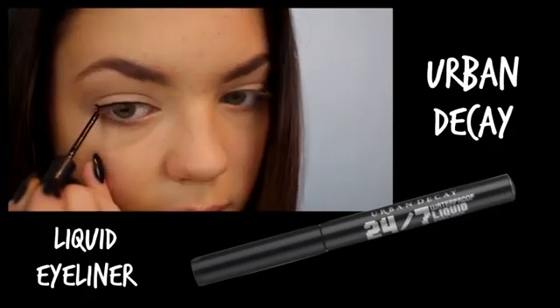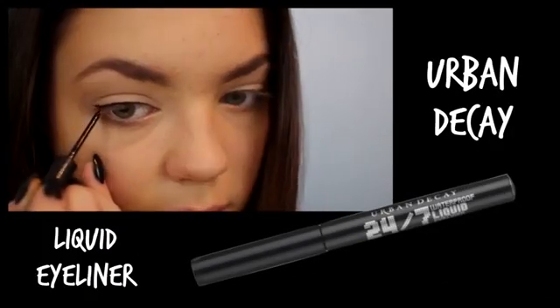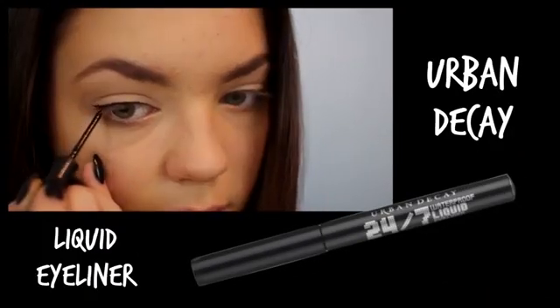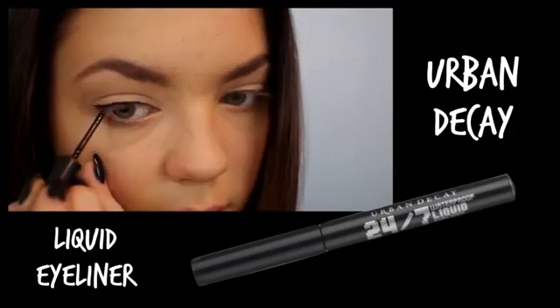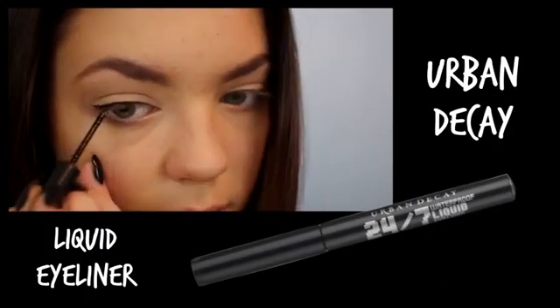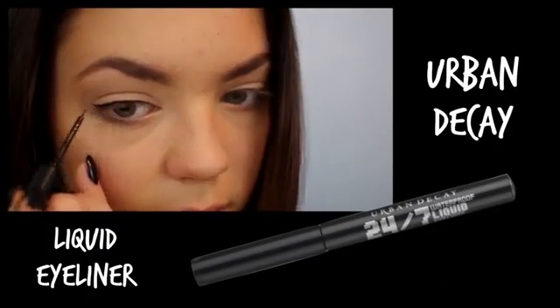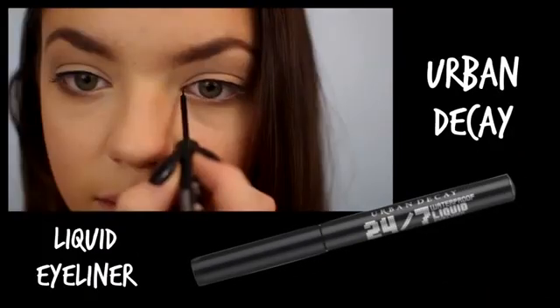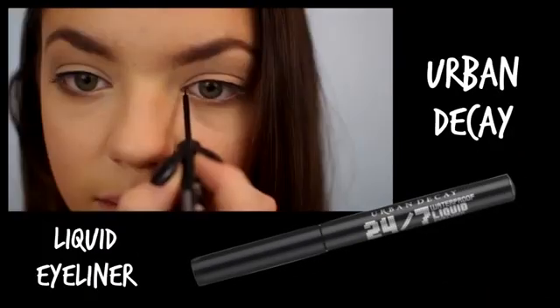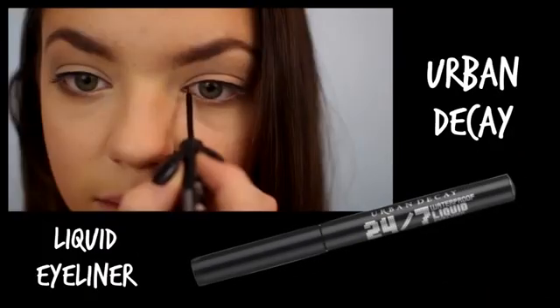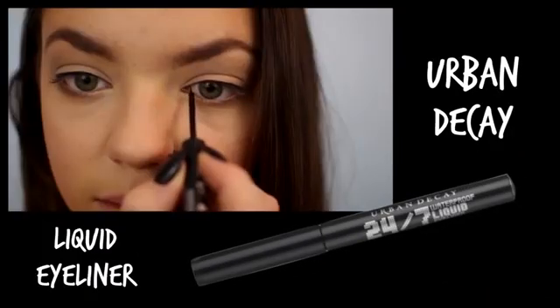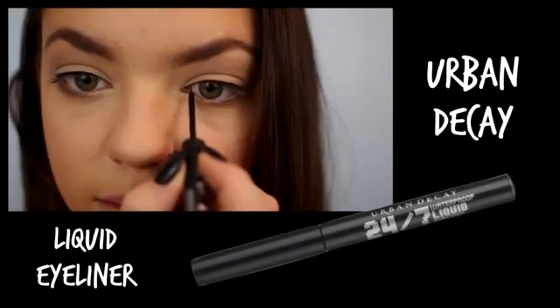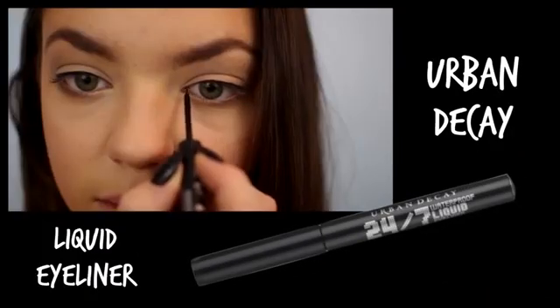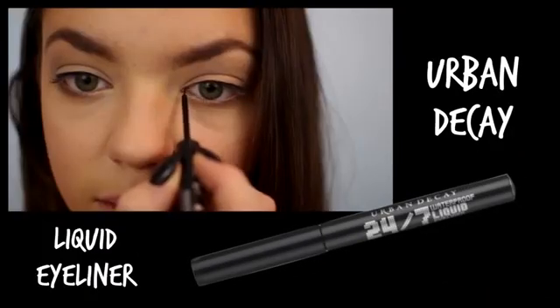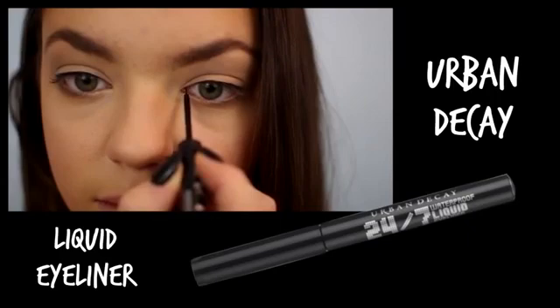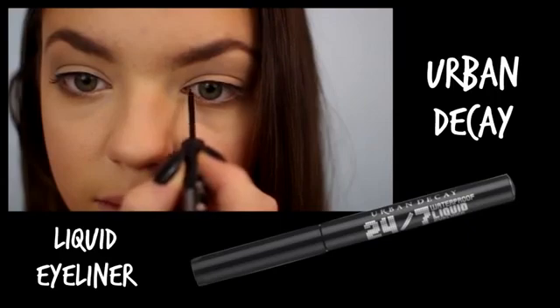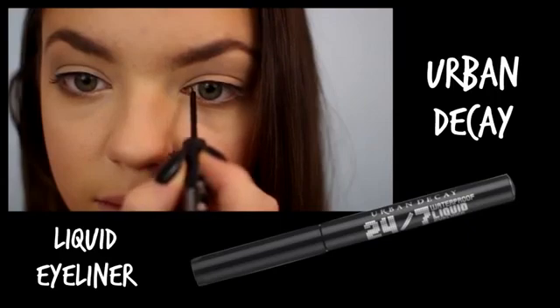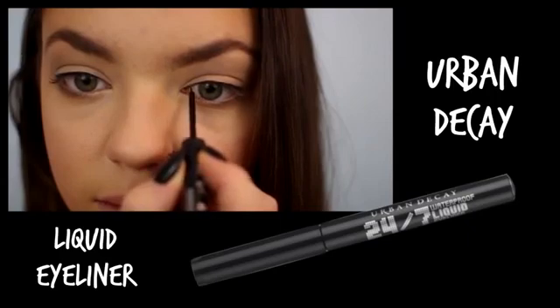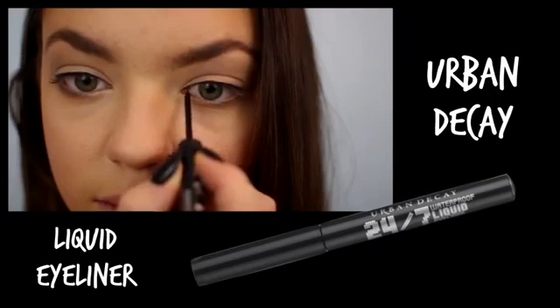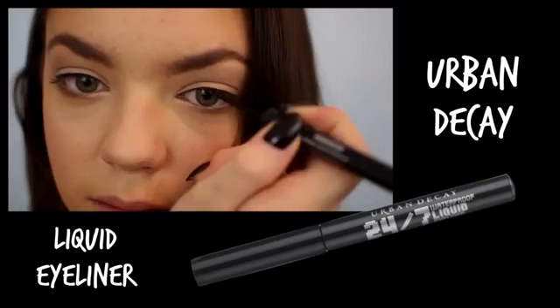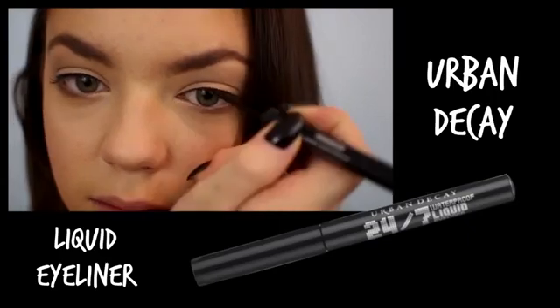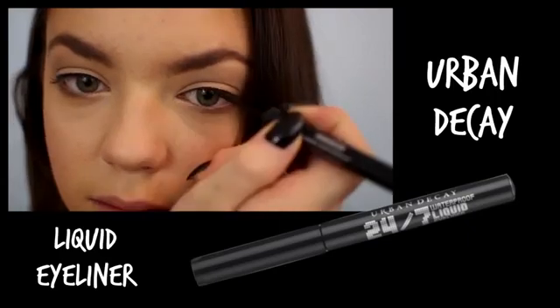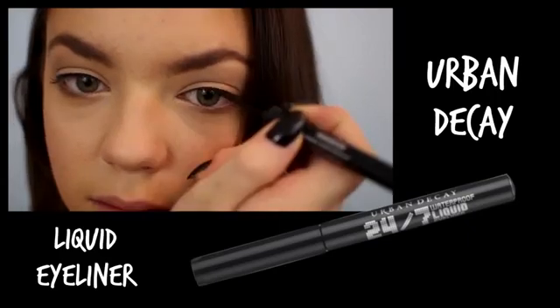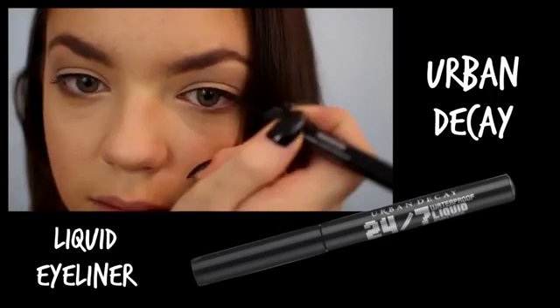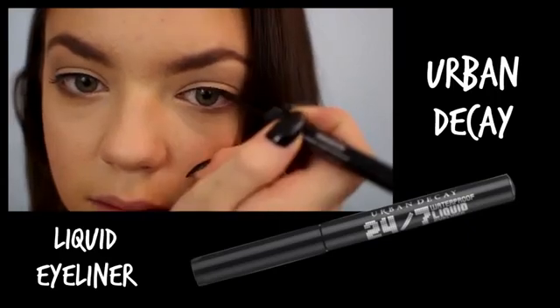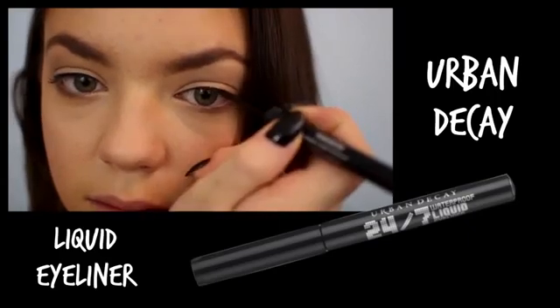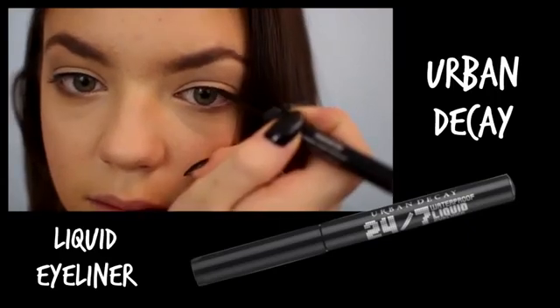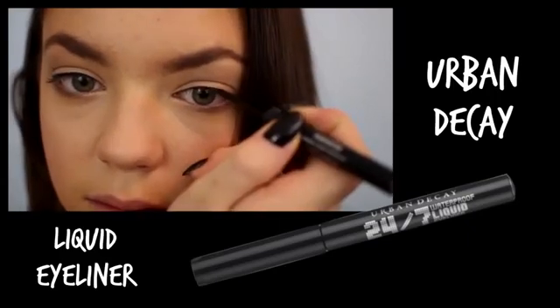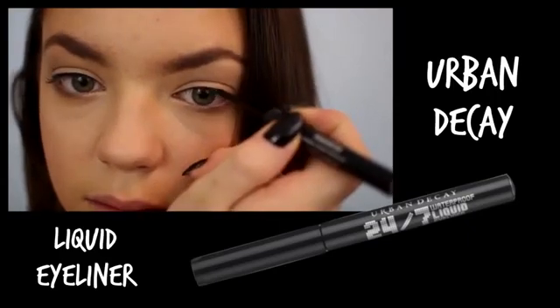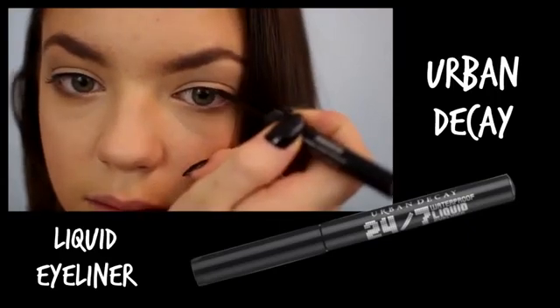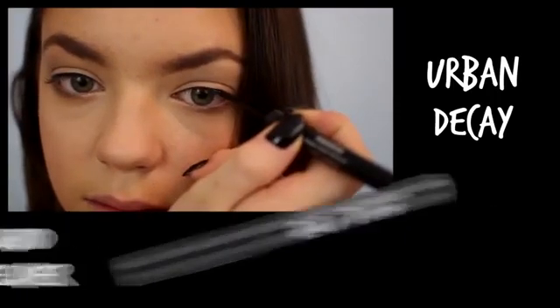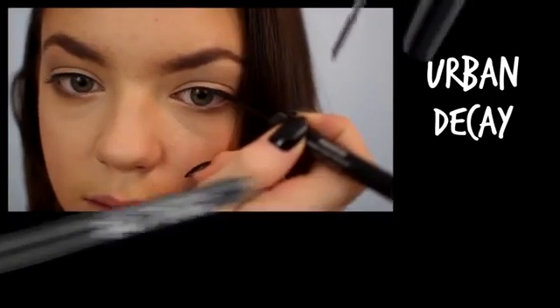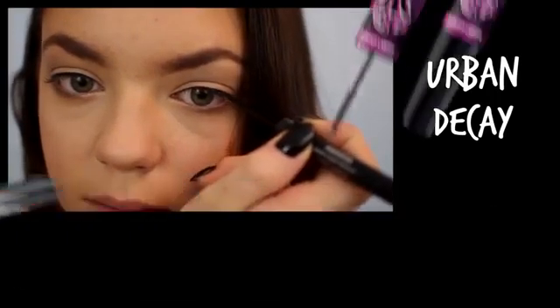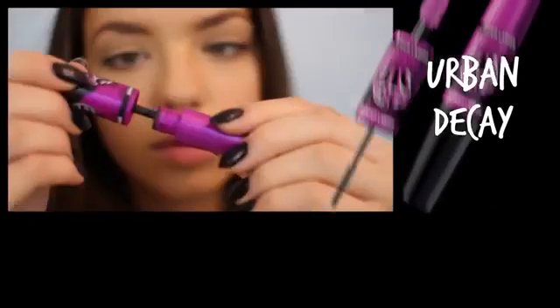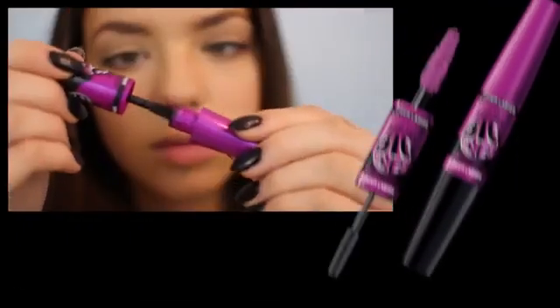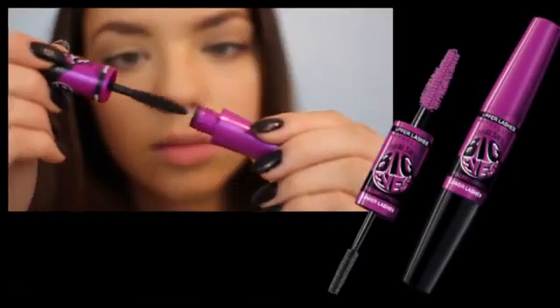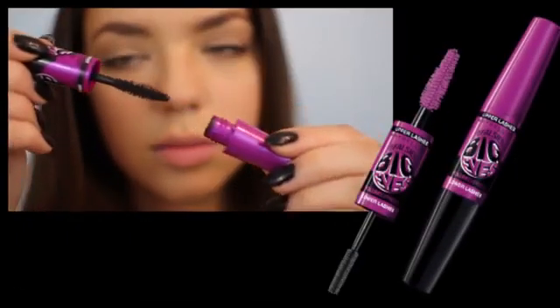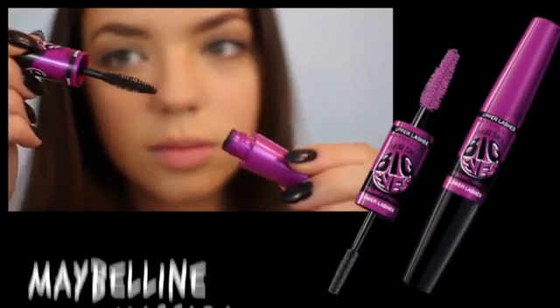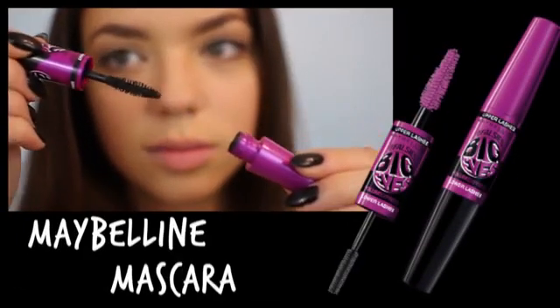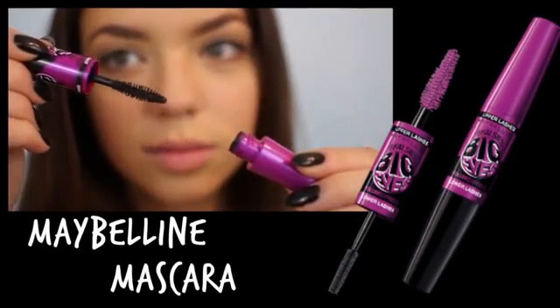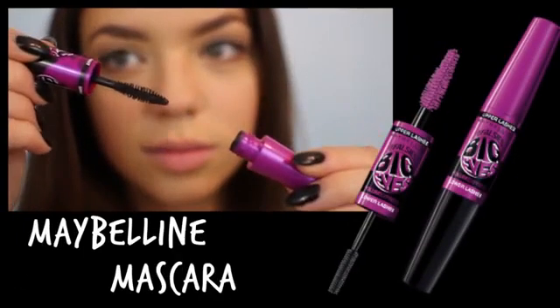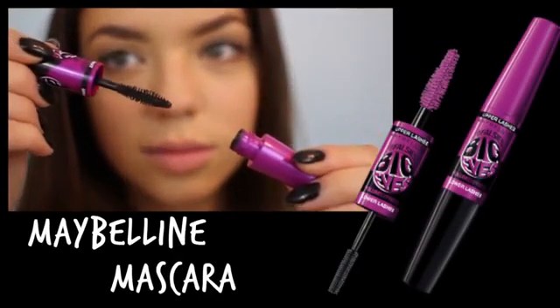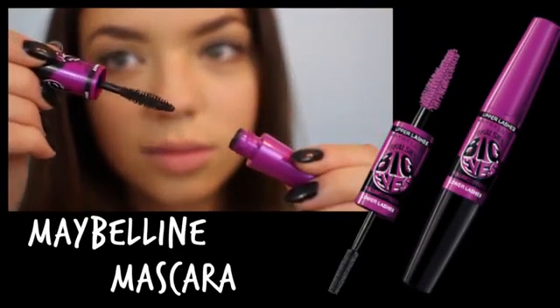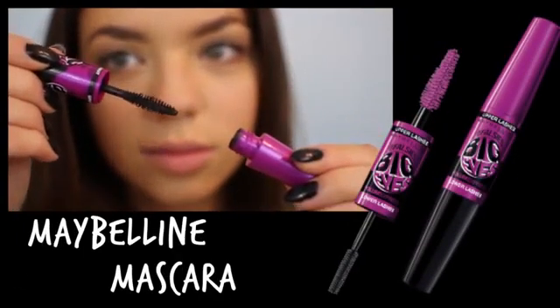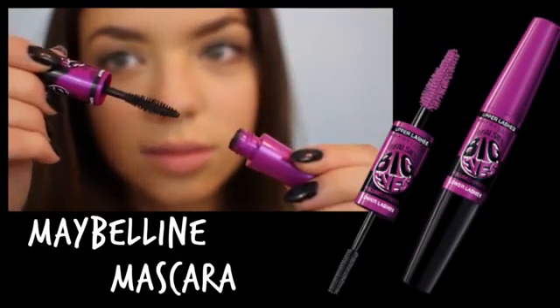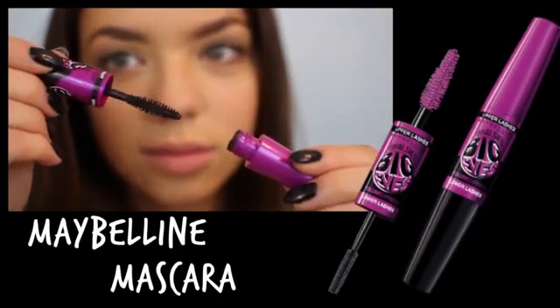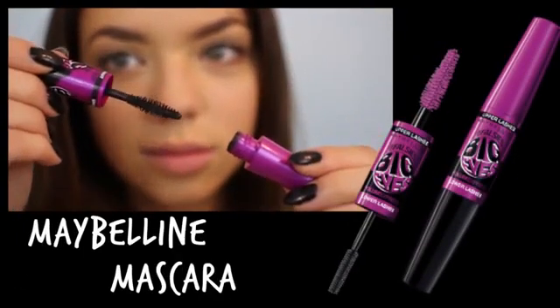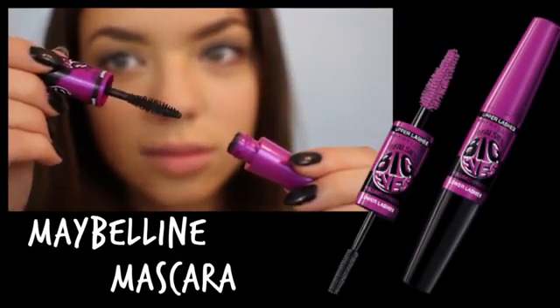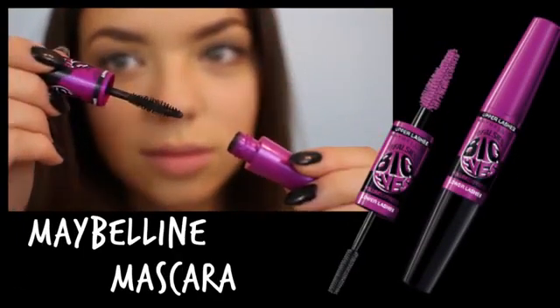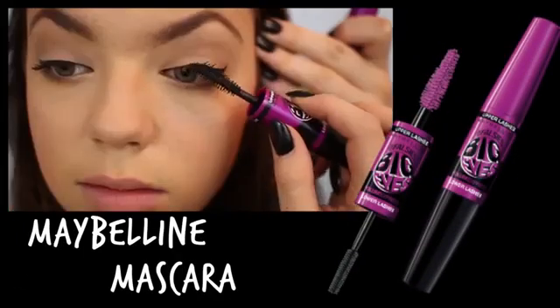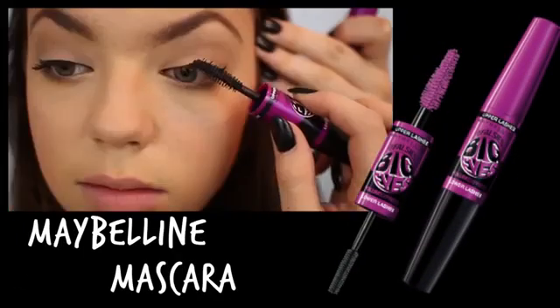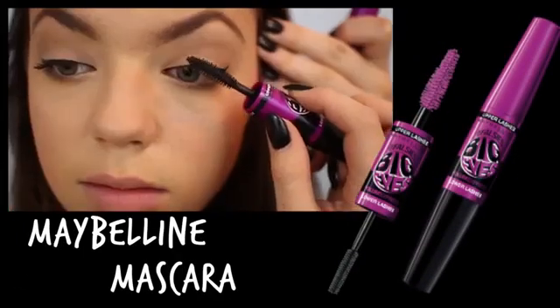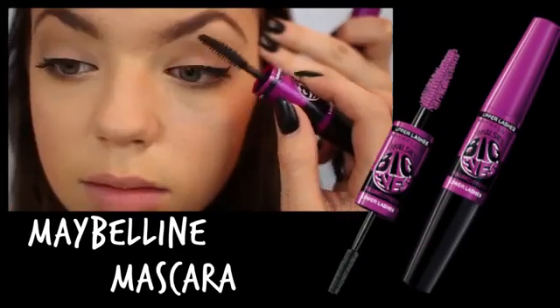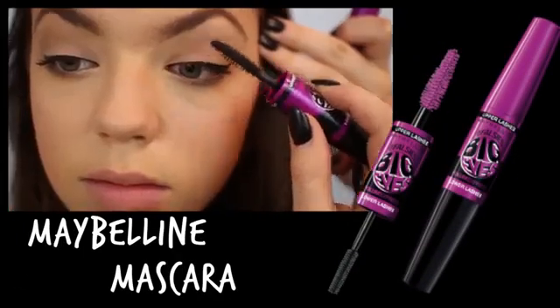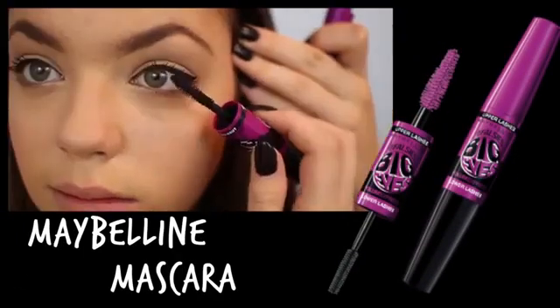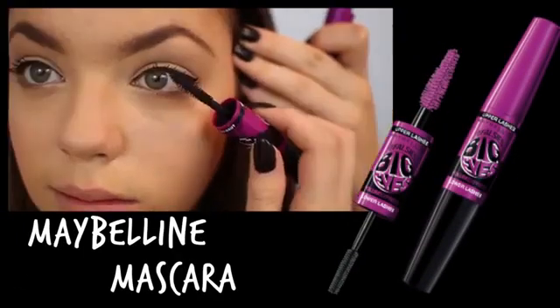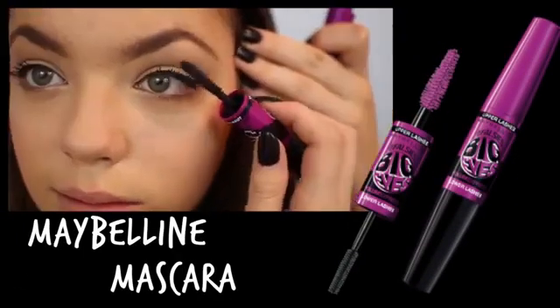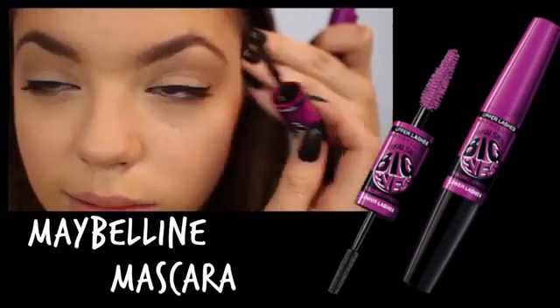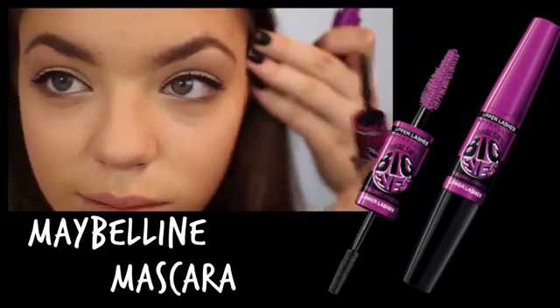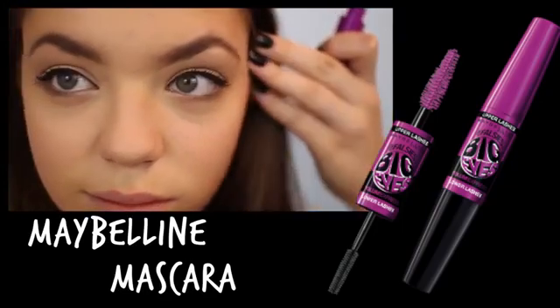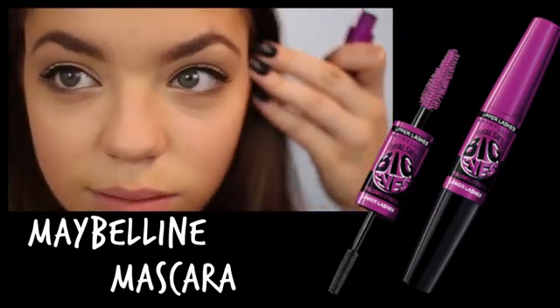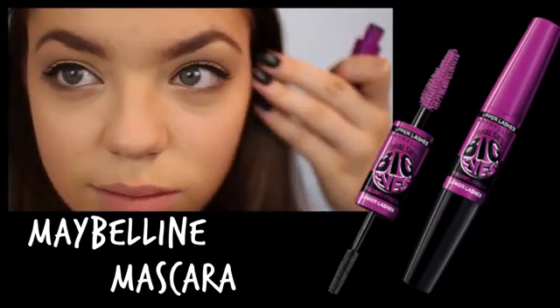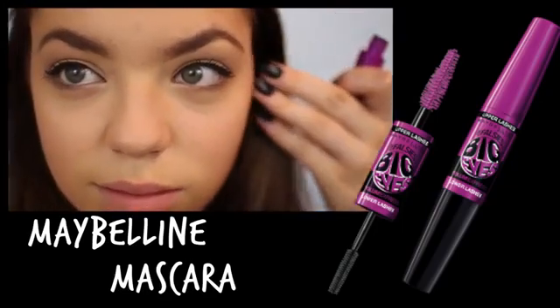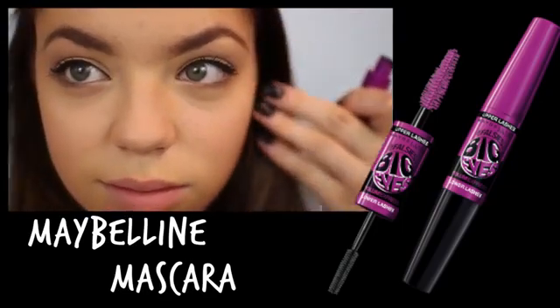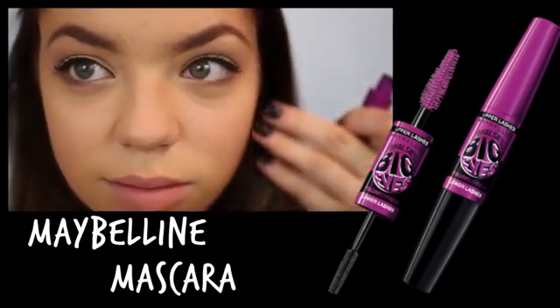I'm creating a very small wing on my upper lash line. Then I'm going in with my favorite mascara at the moment and applying it to my upper and lower lashes.